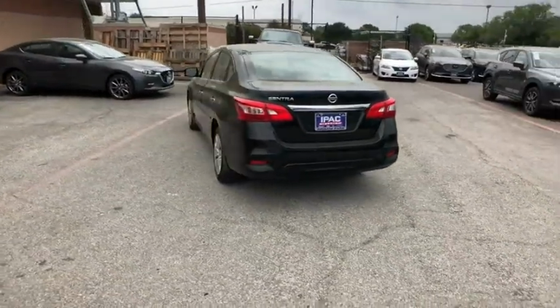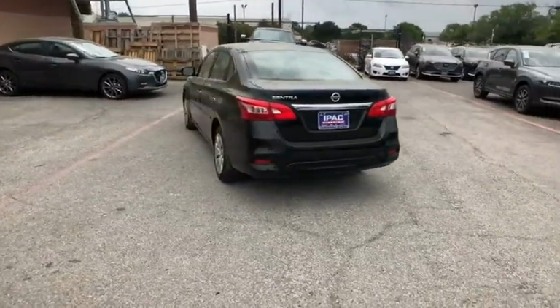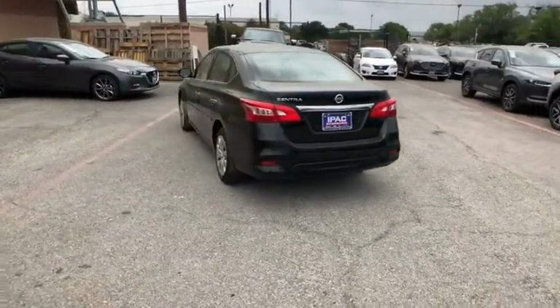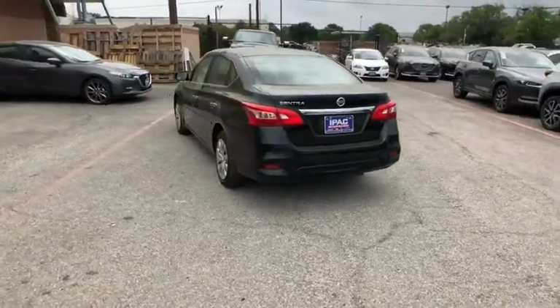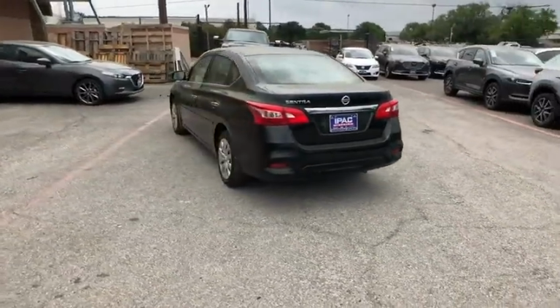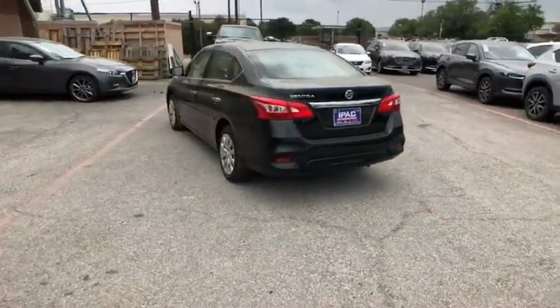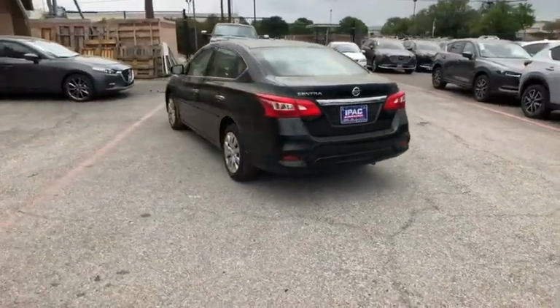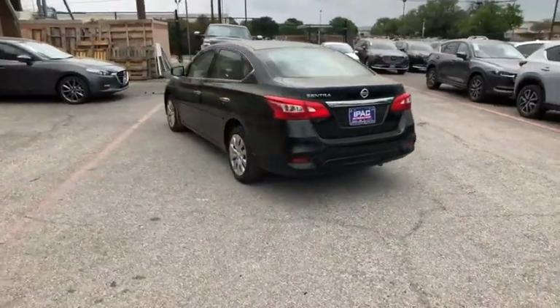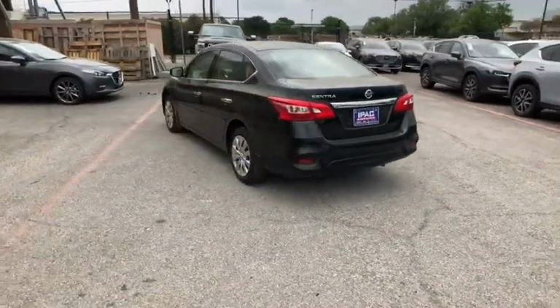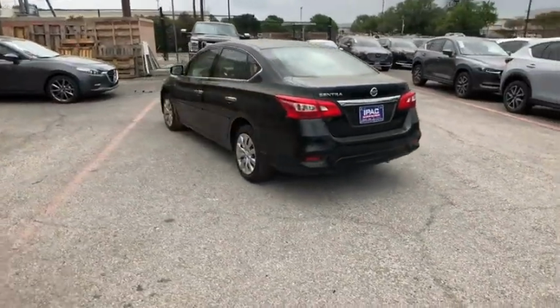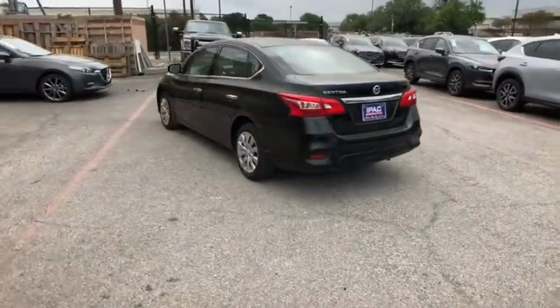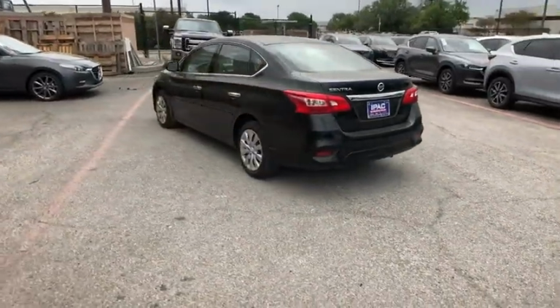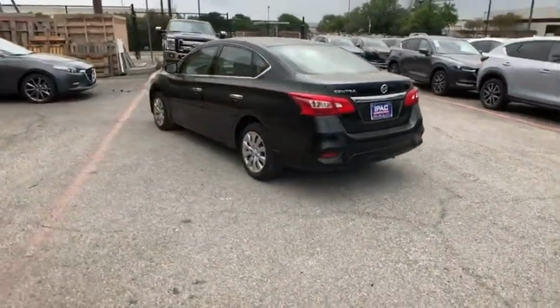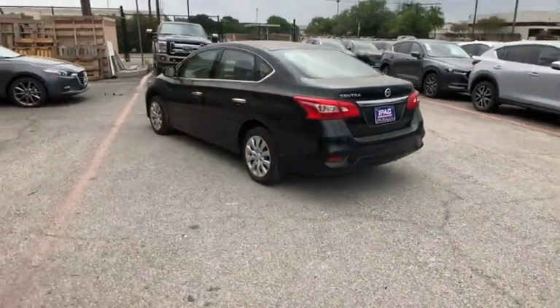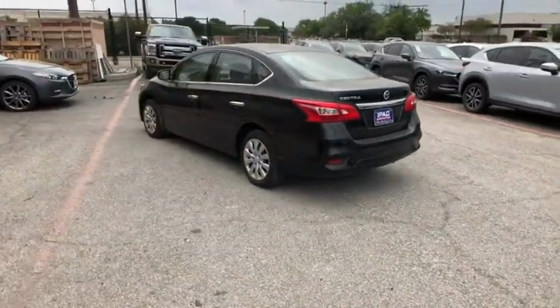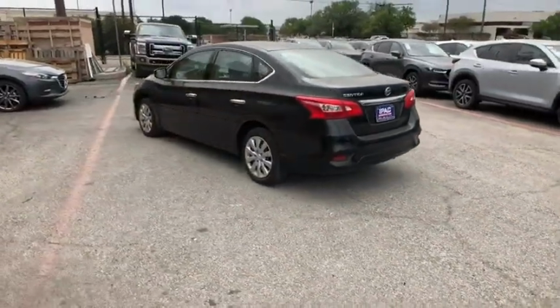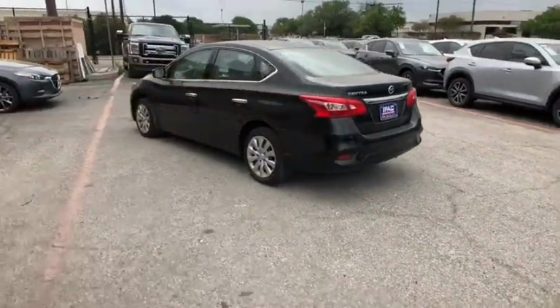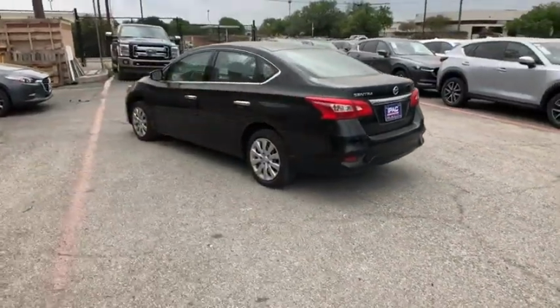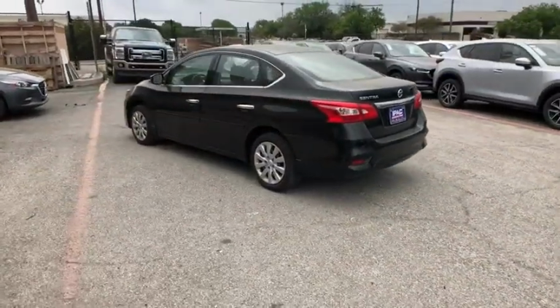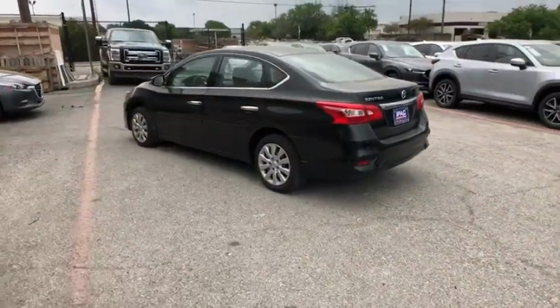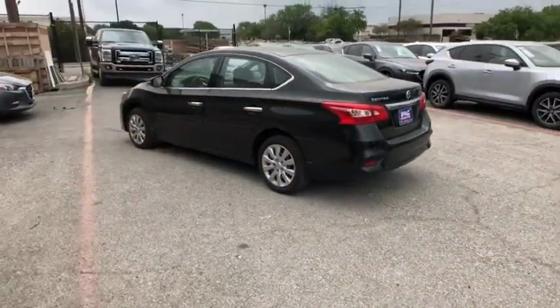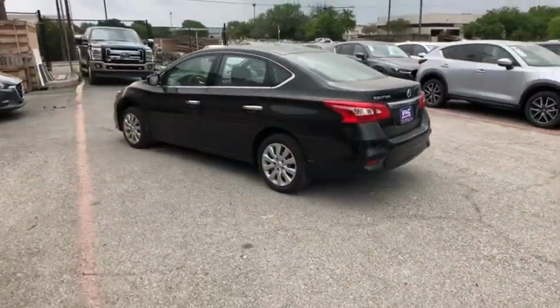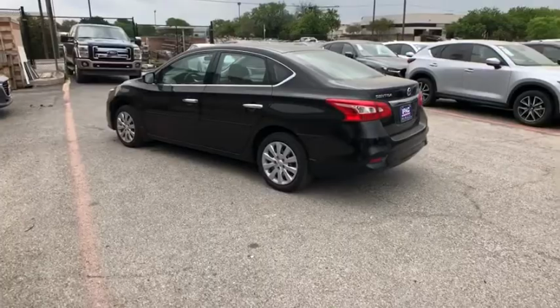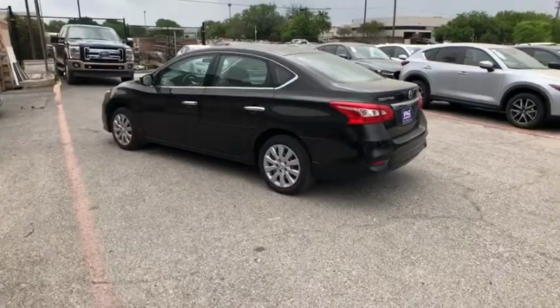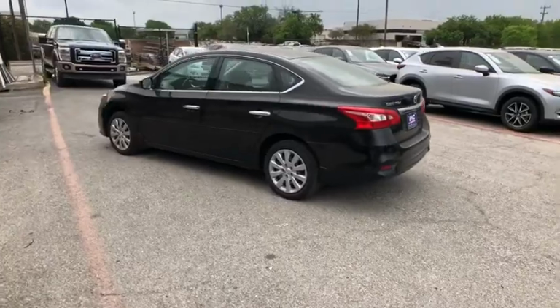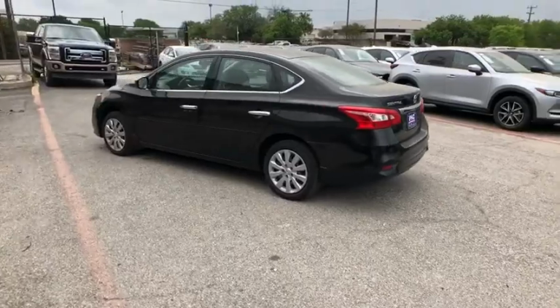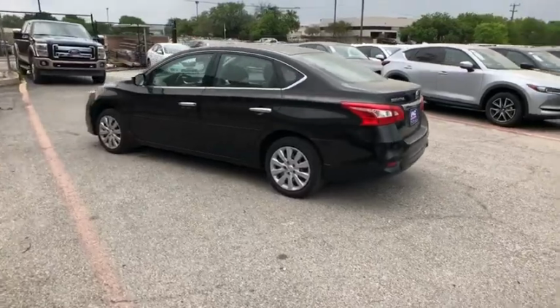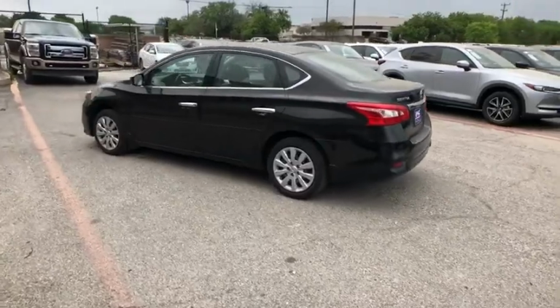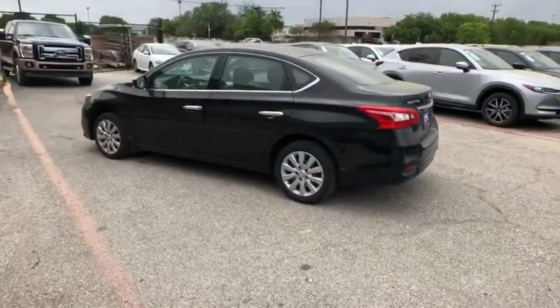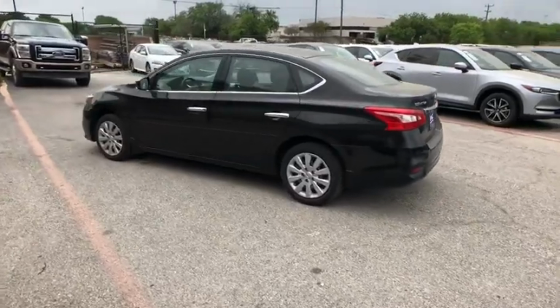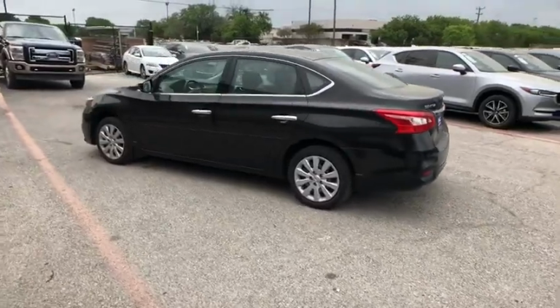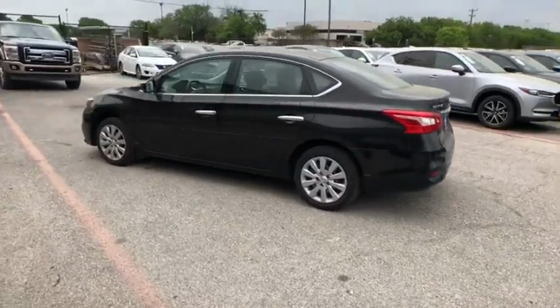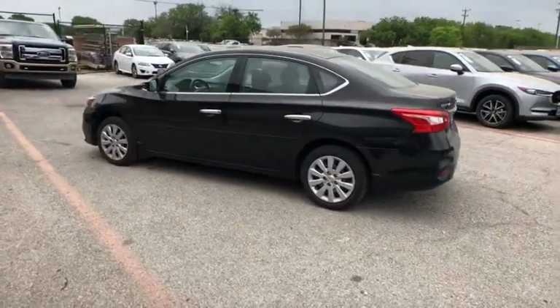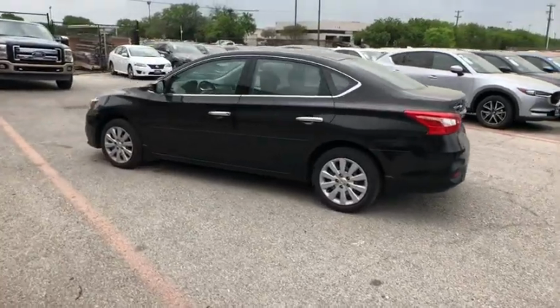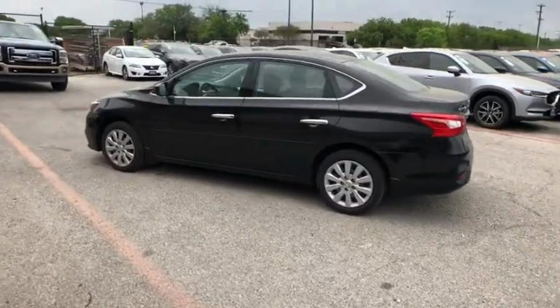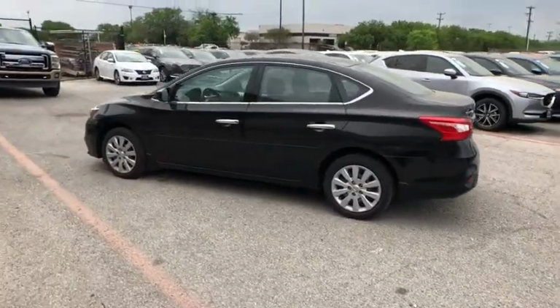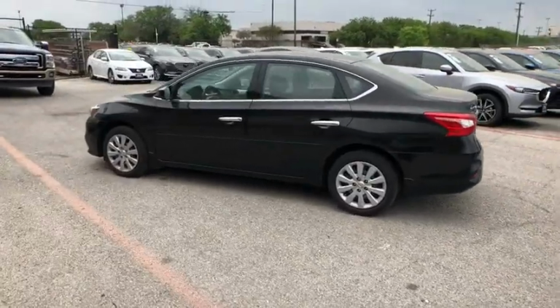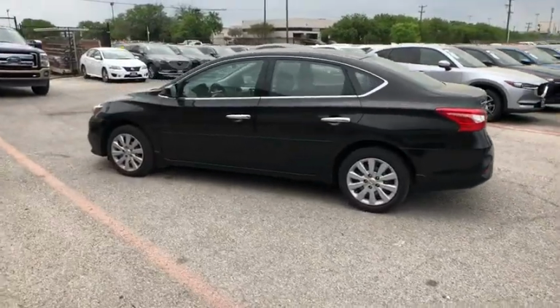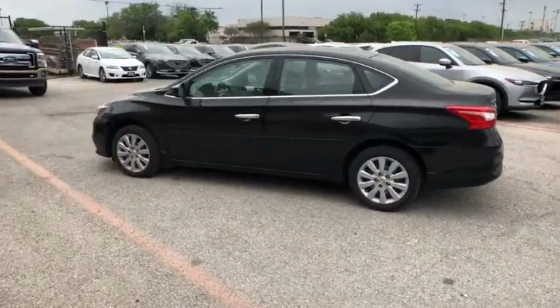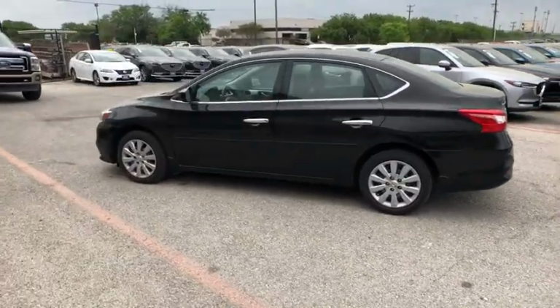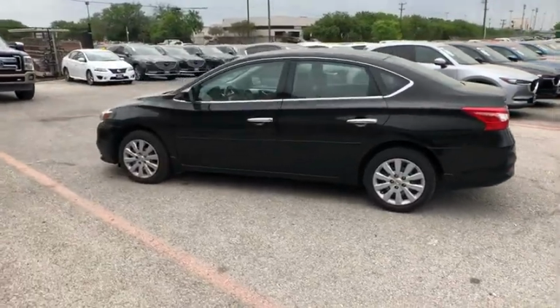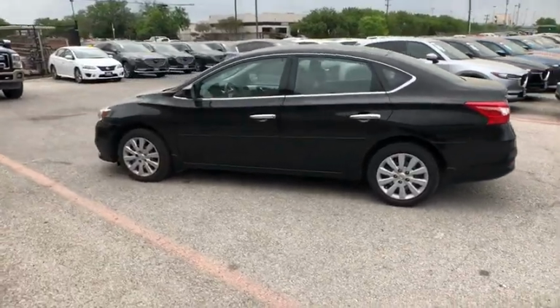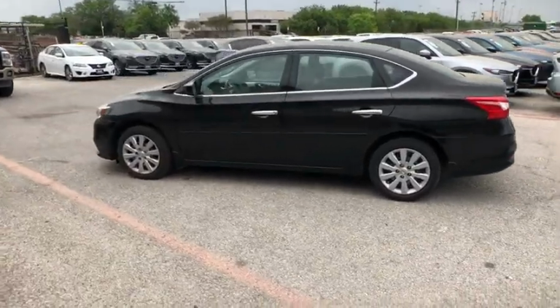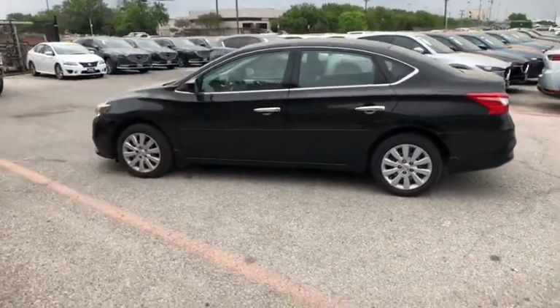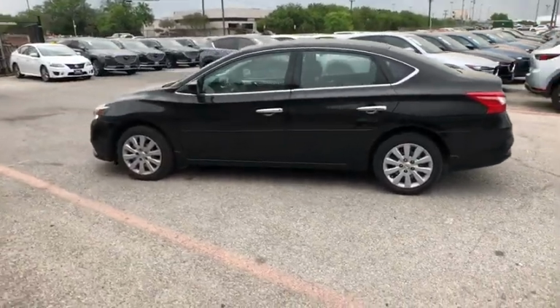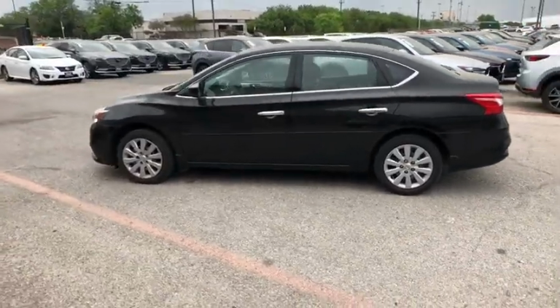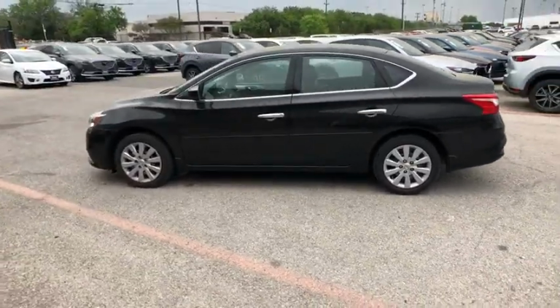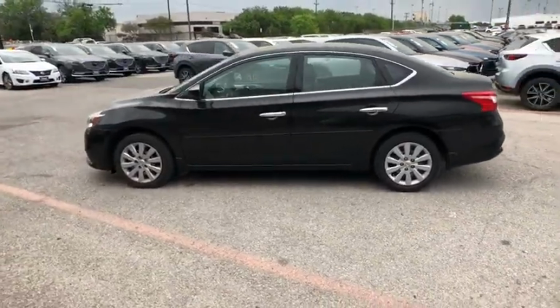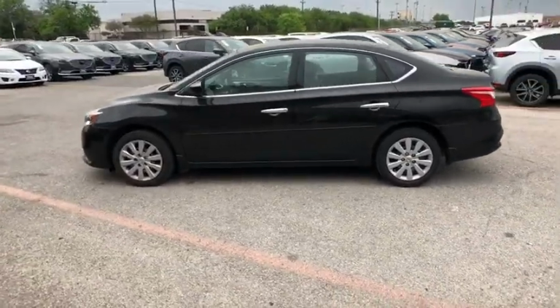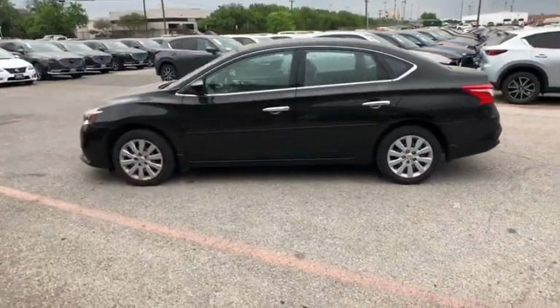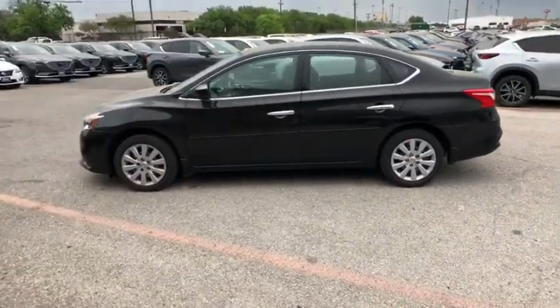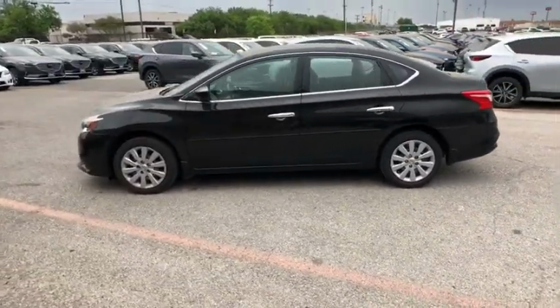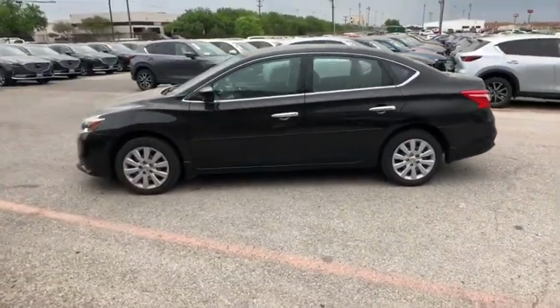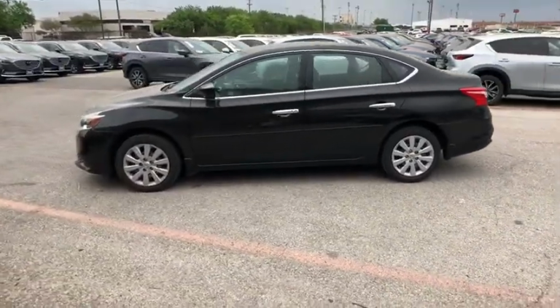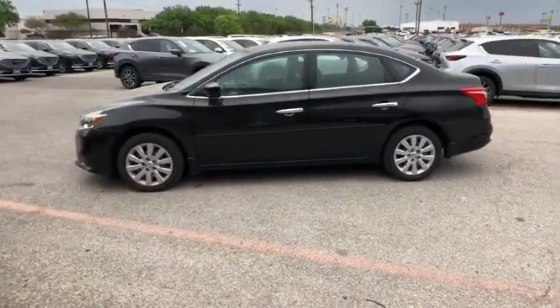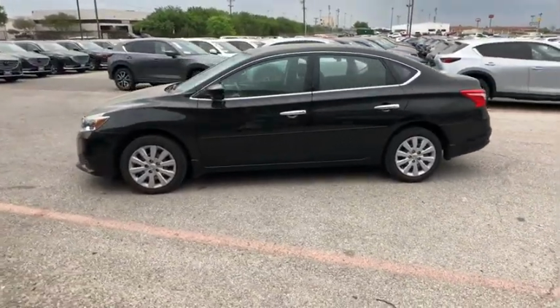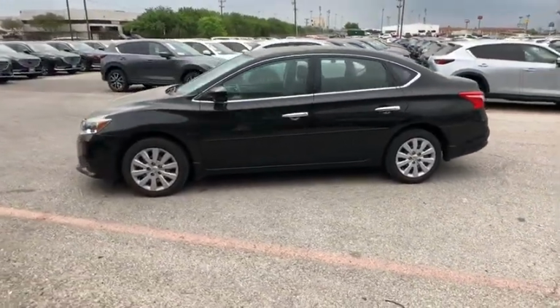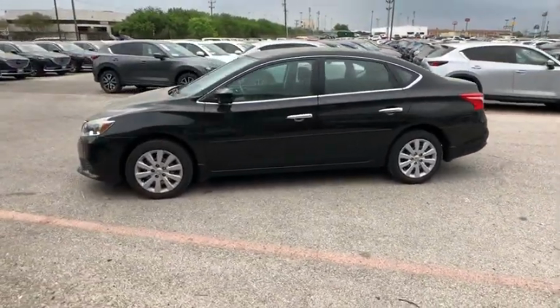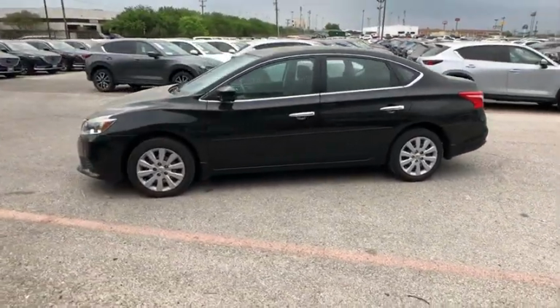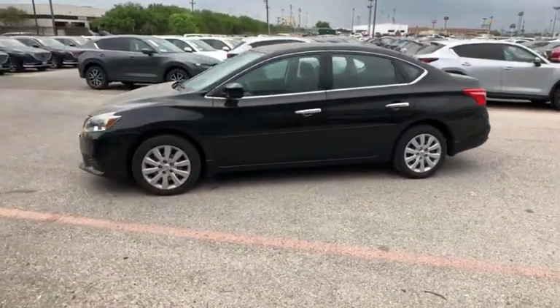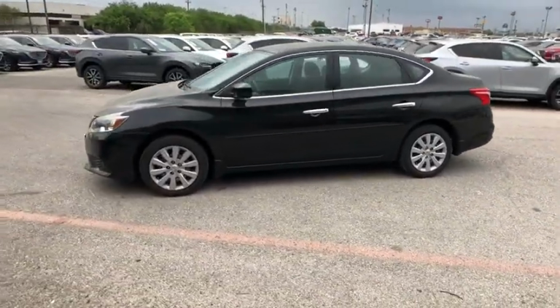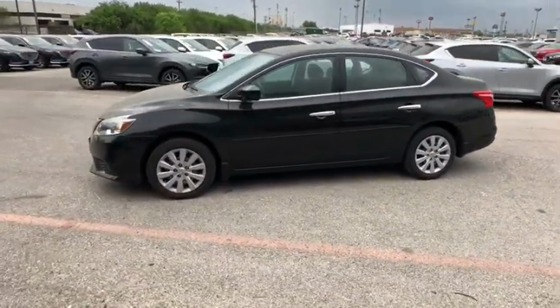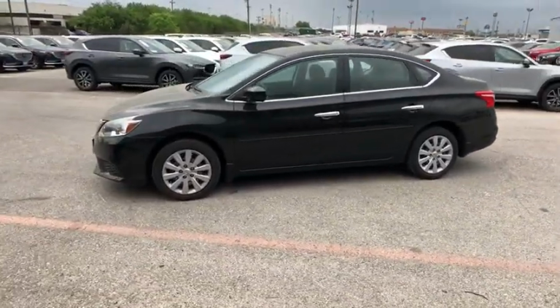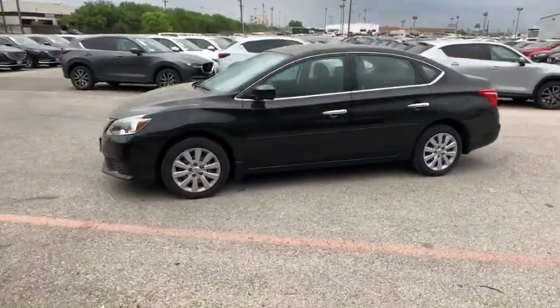This vehicle has less than 6,000 miles. Wouldn't you look great in this vehicle? Stop in today and see for yourself.